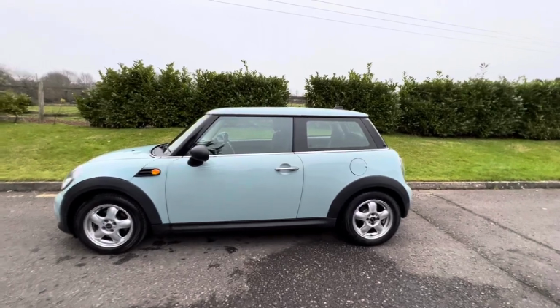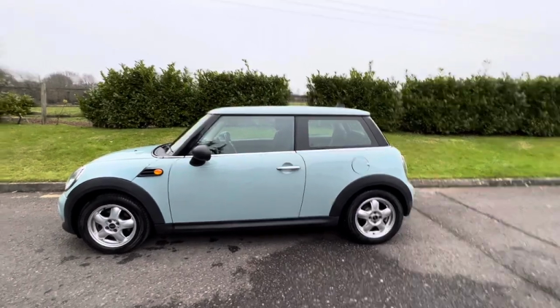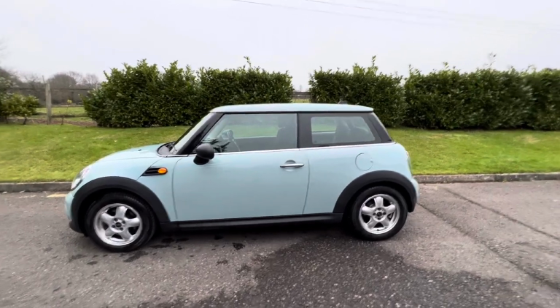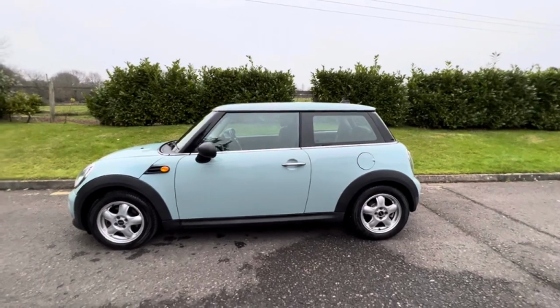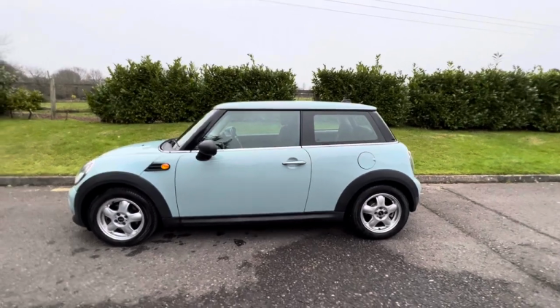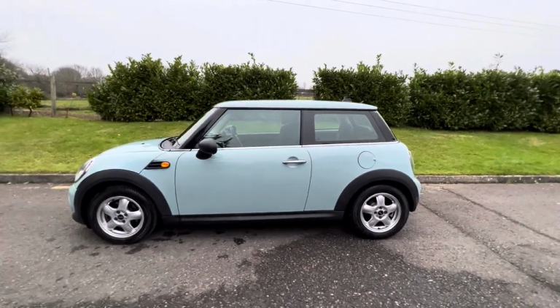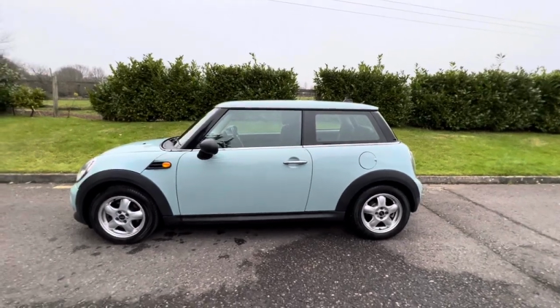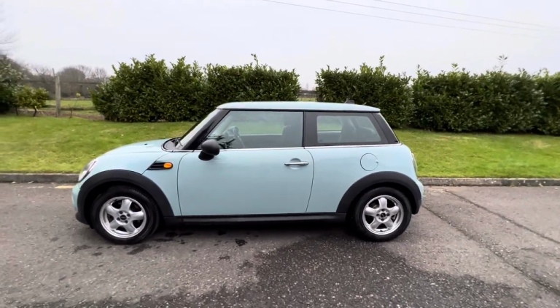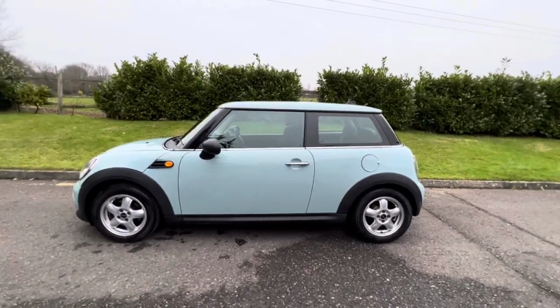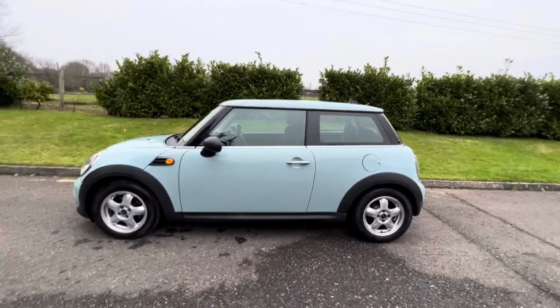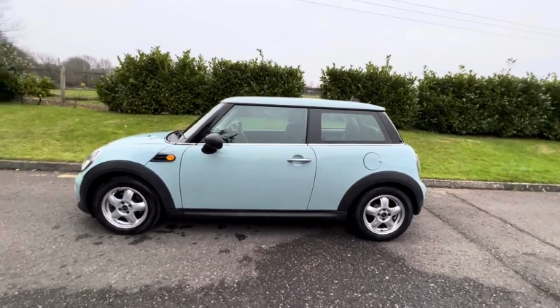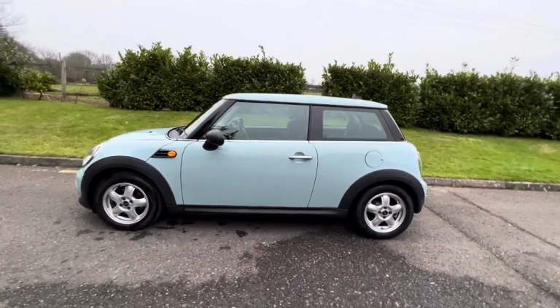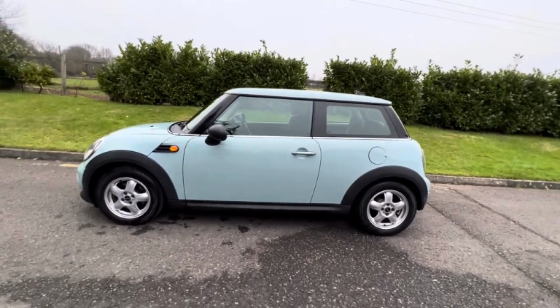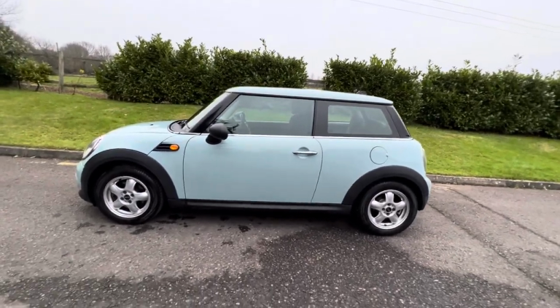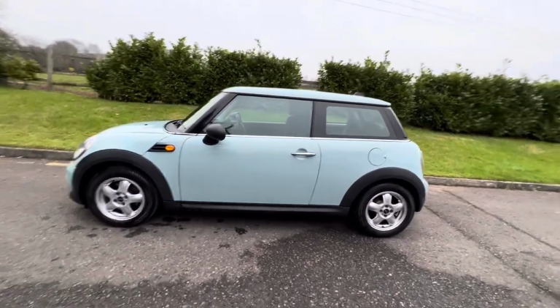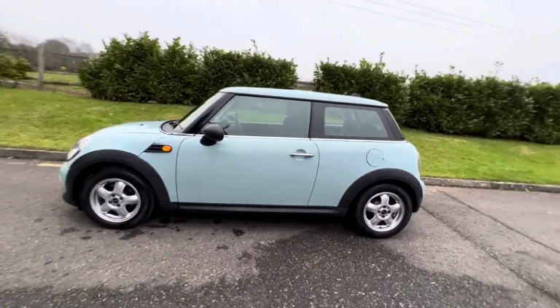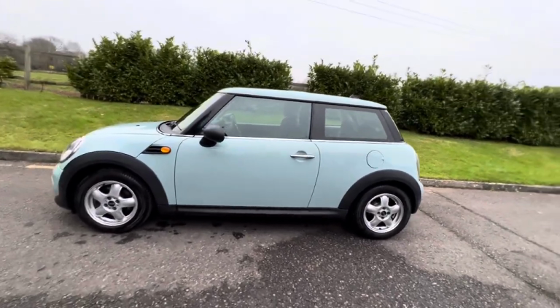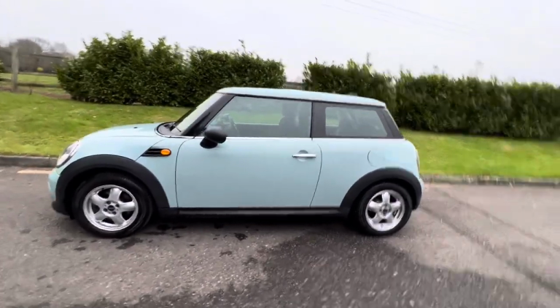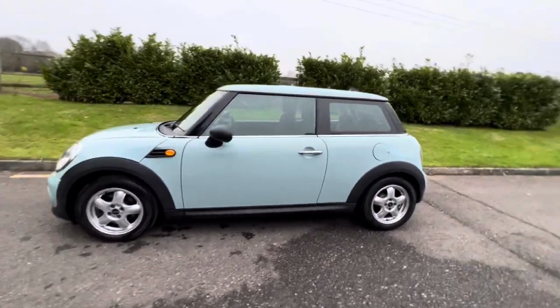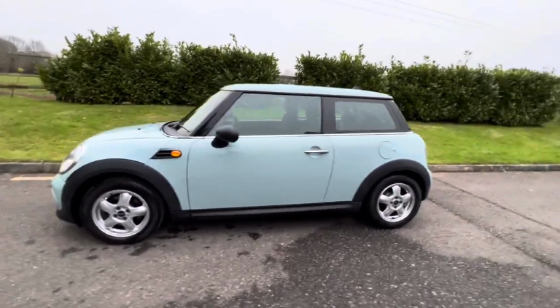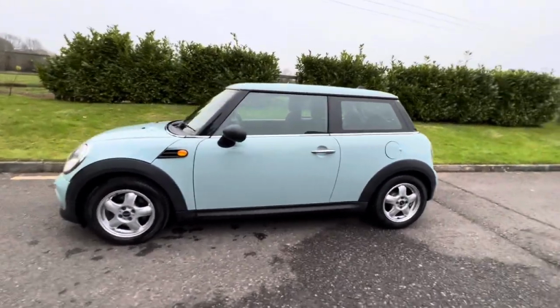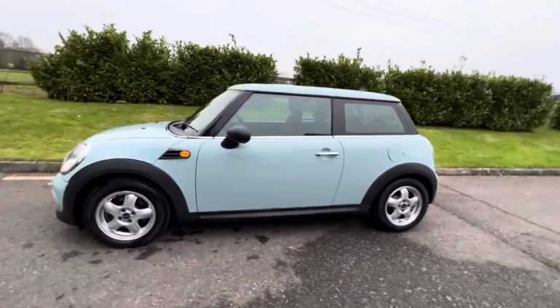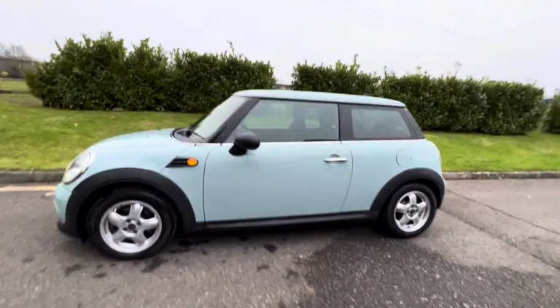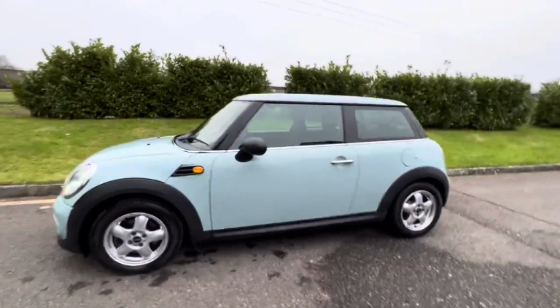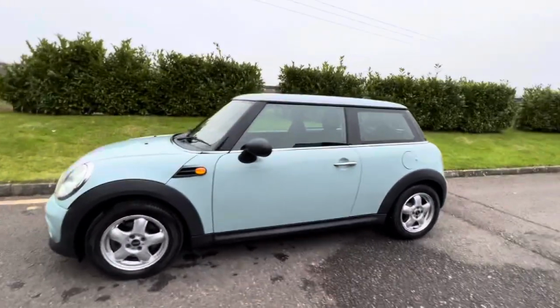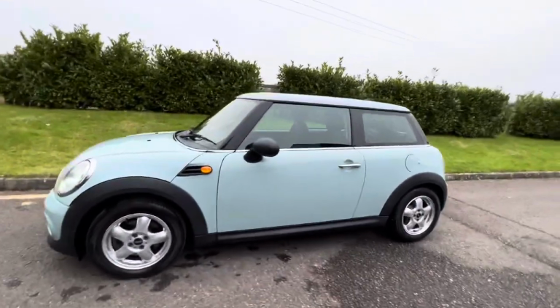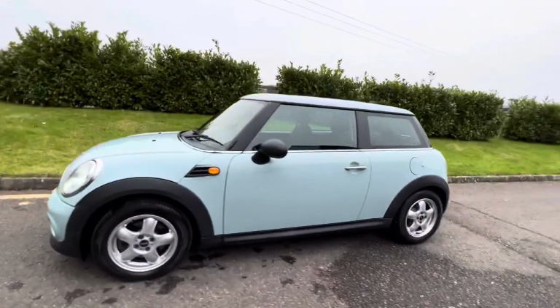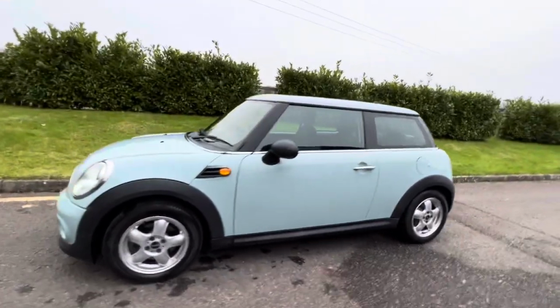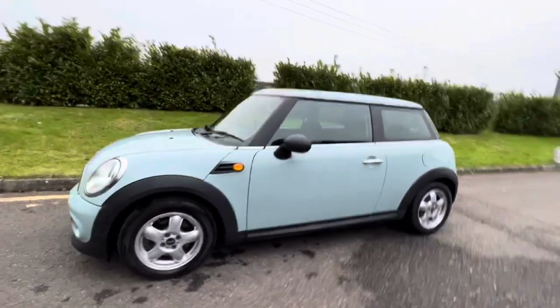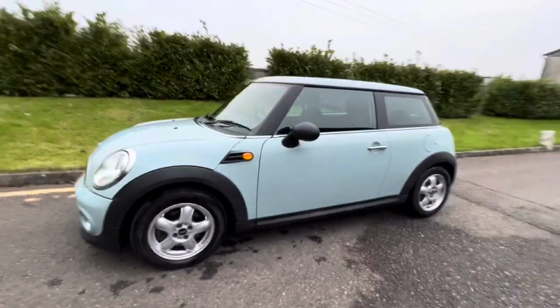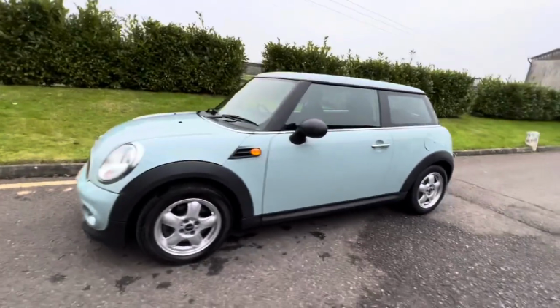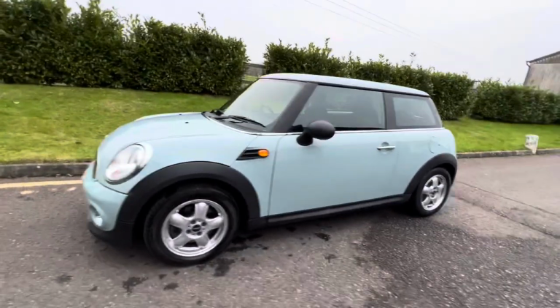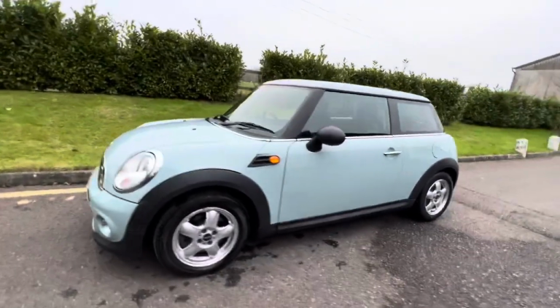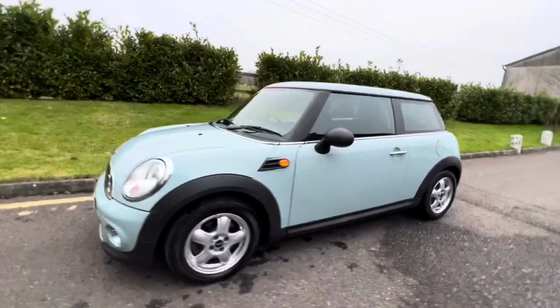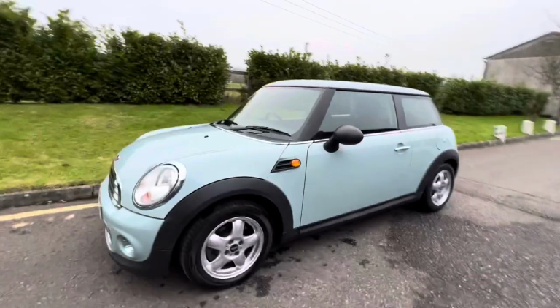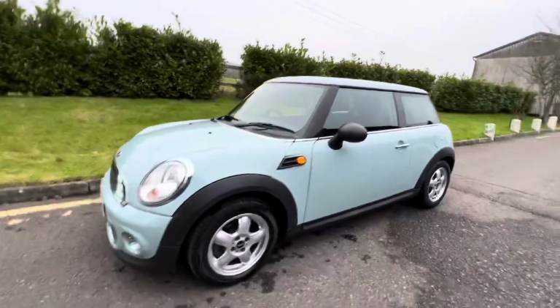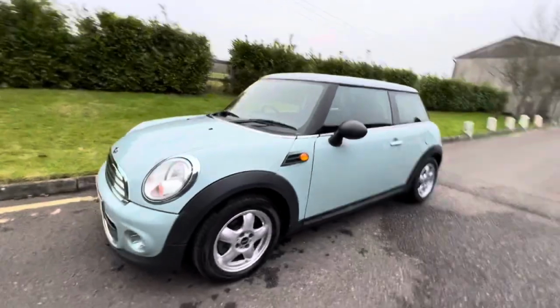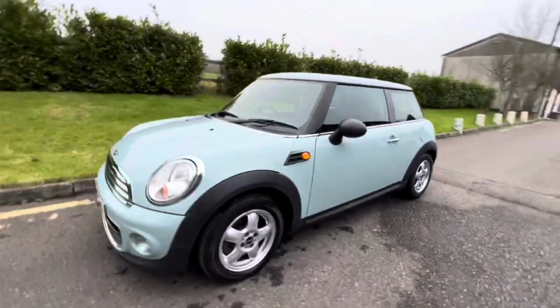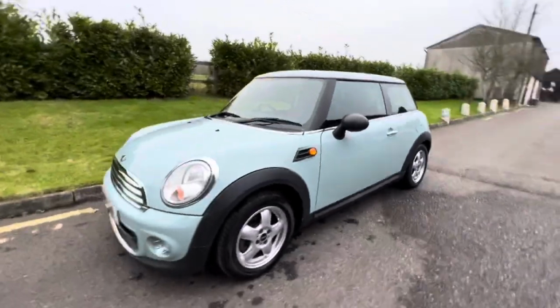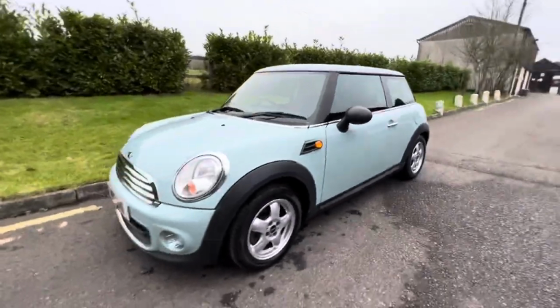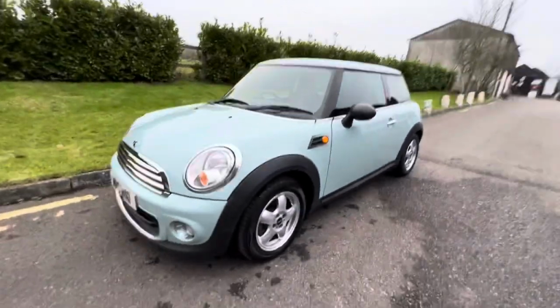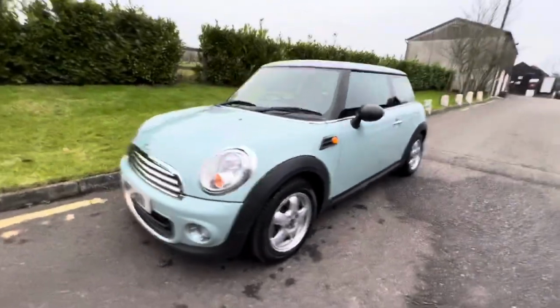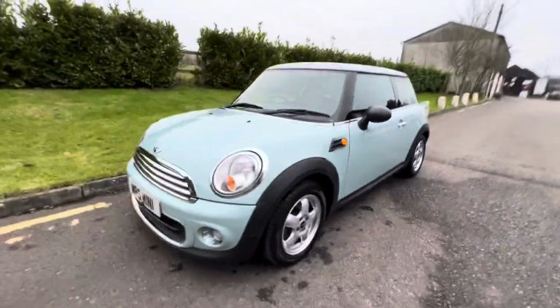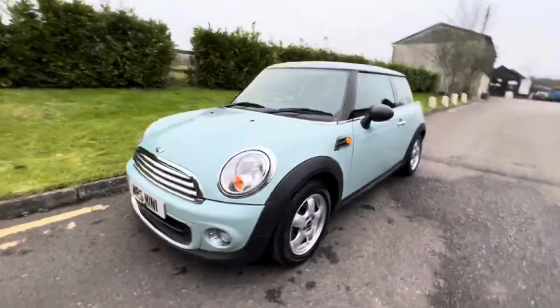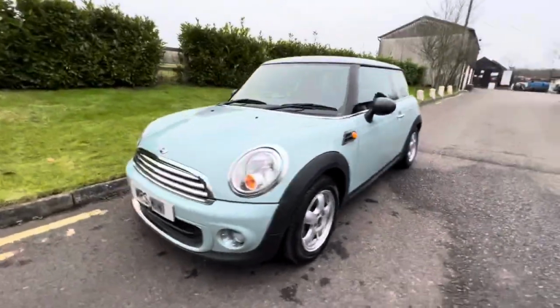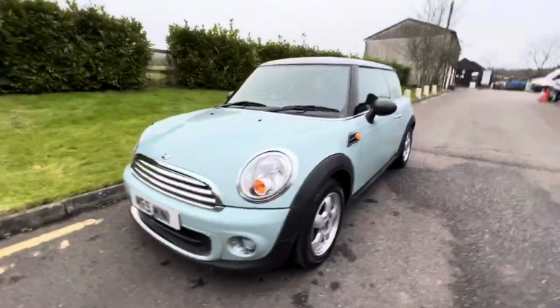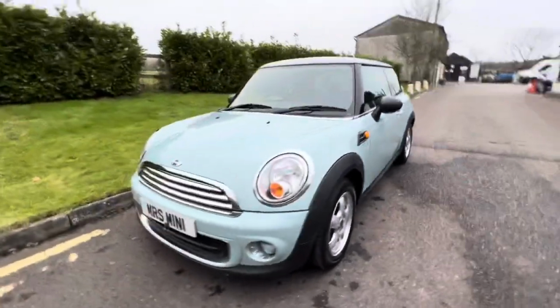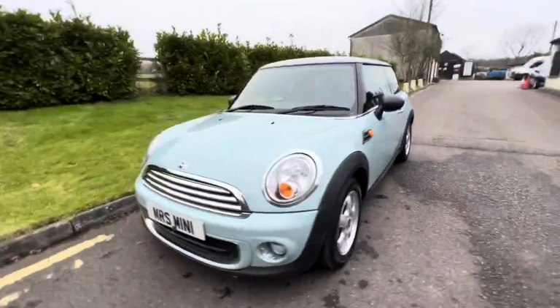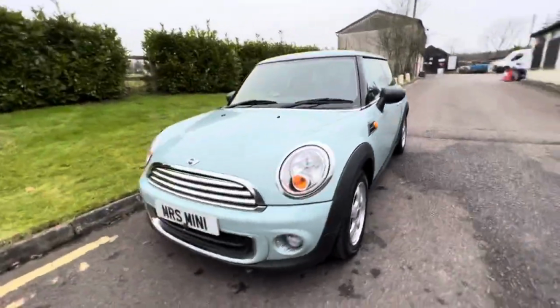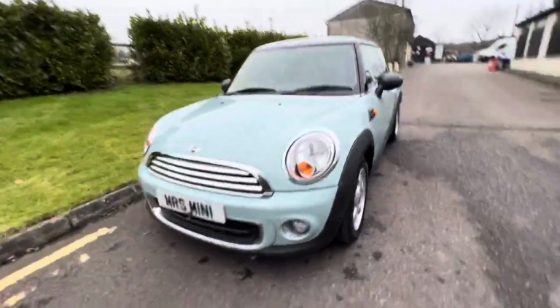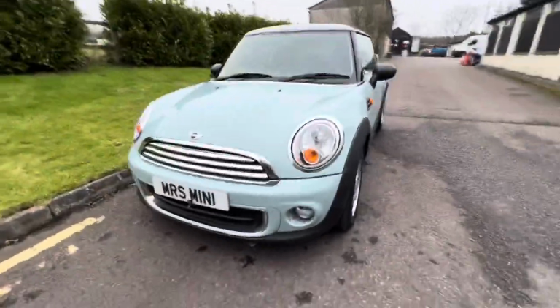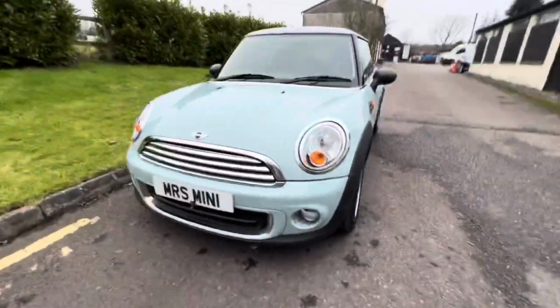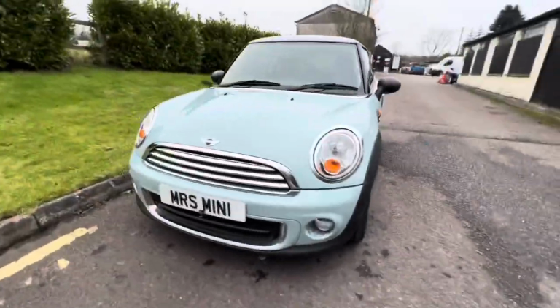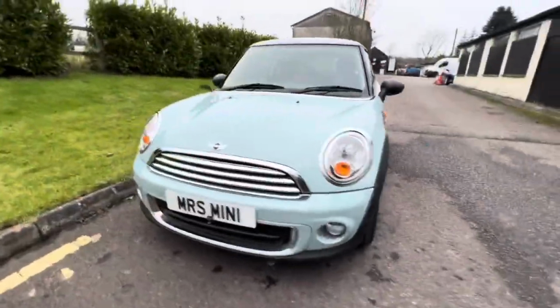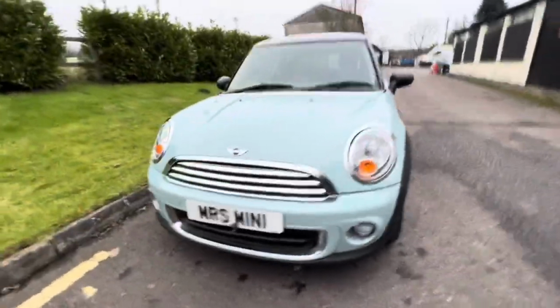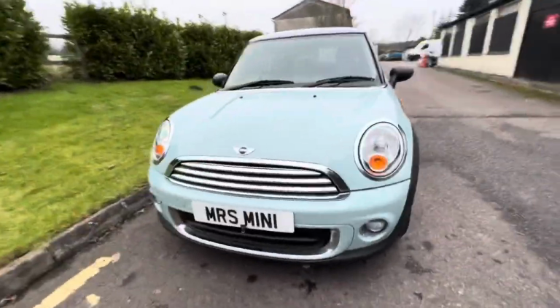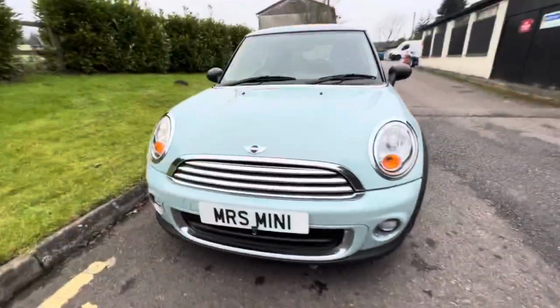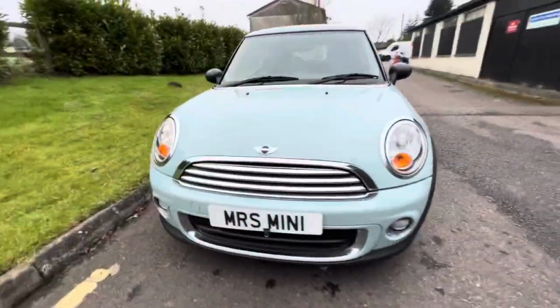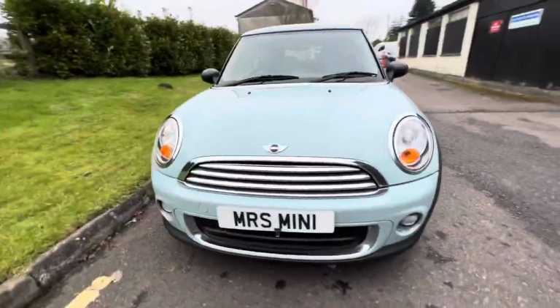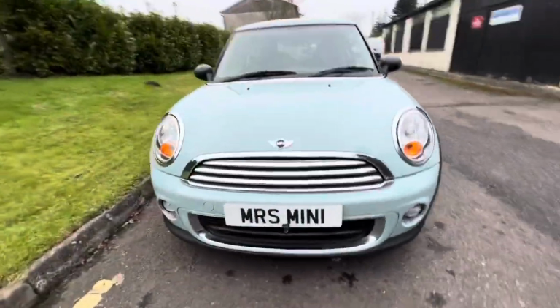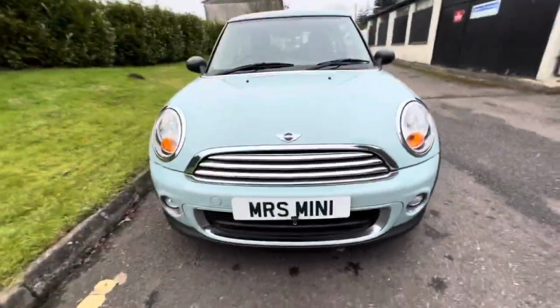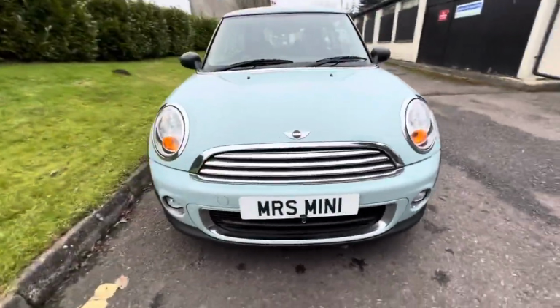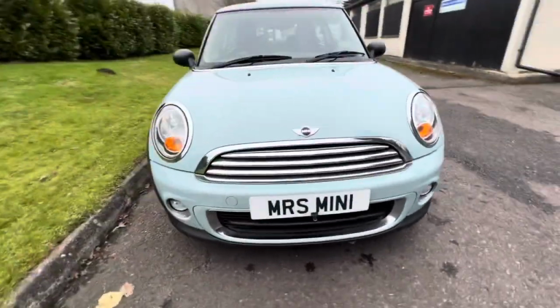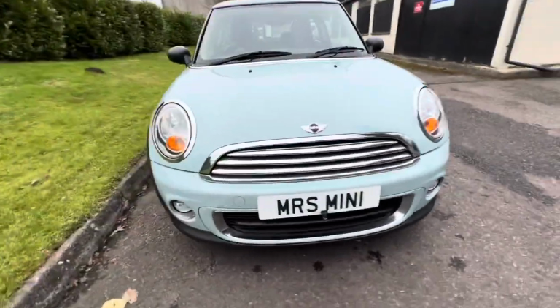This is a 2011 Mini One in a color called ice blue. Some people call it duck egg blue, but it's that pretty baby blue color.